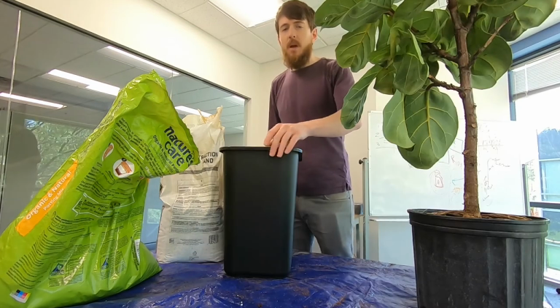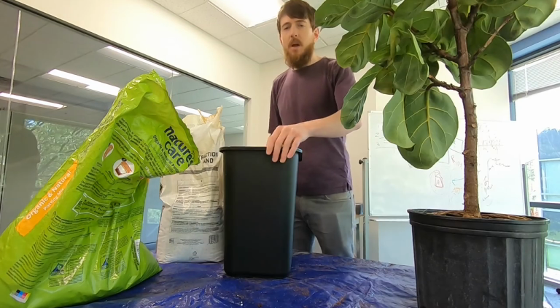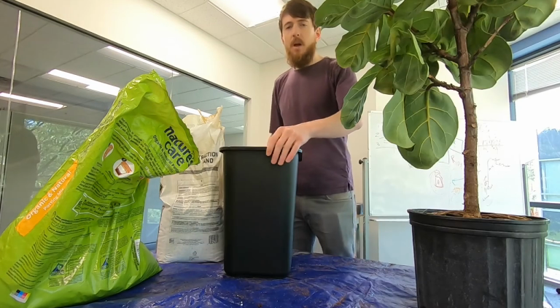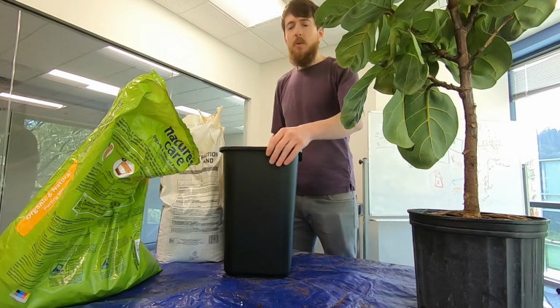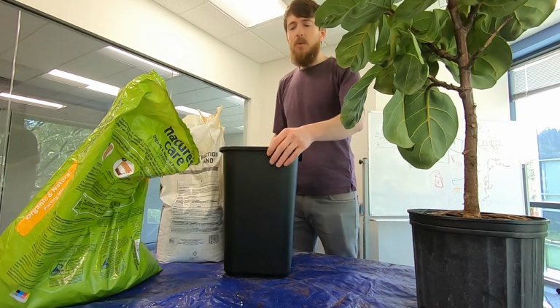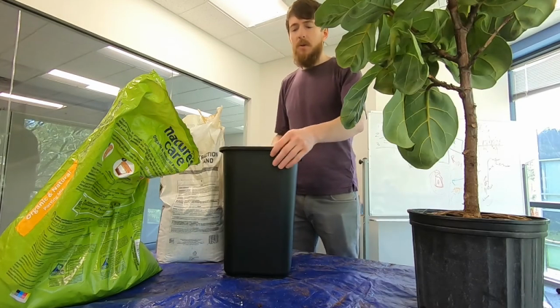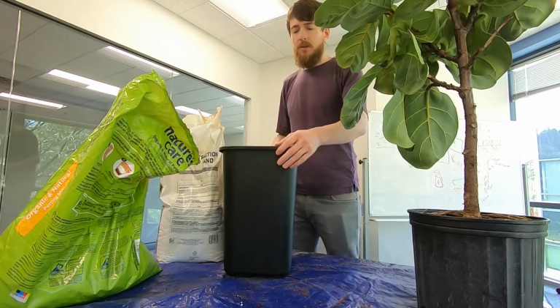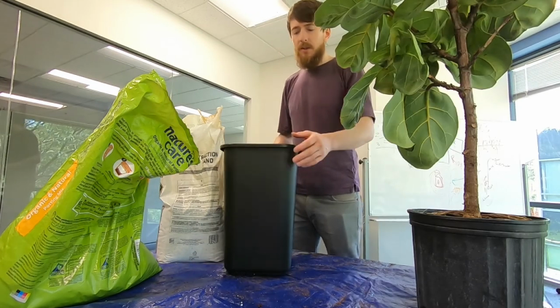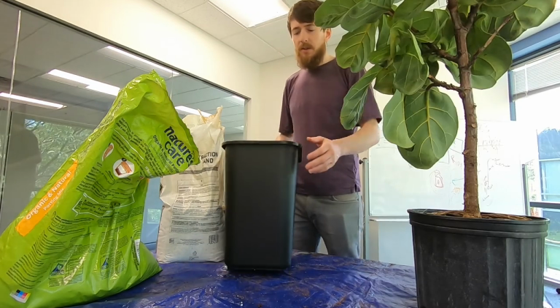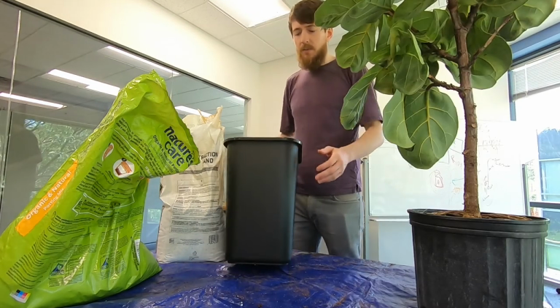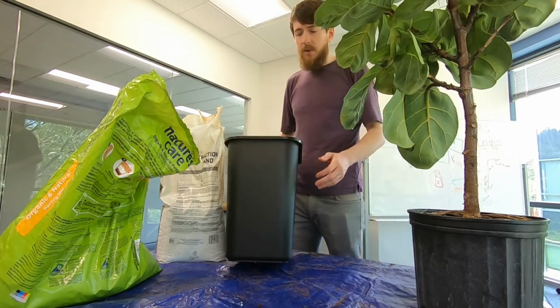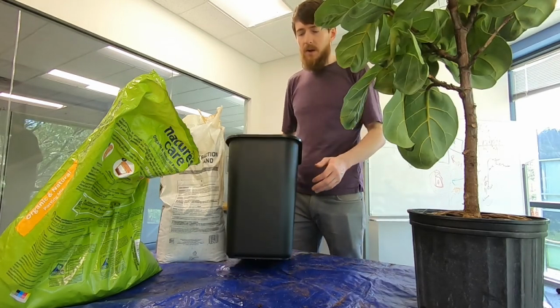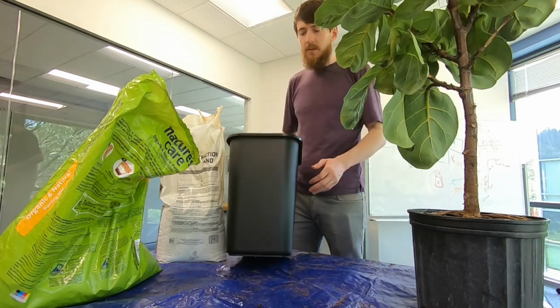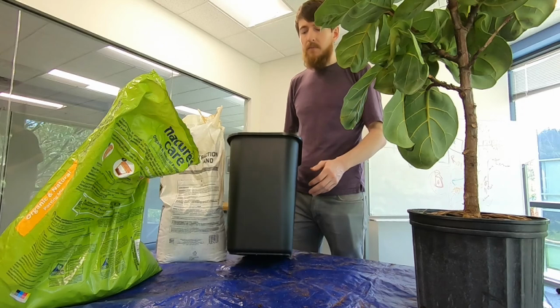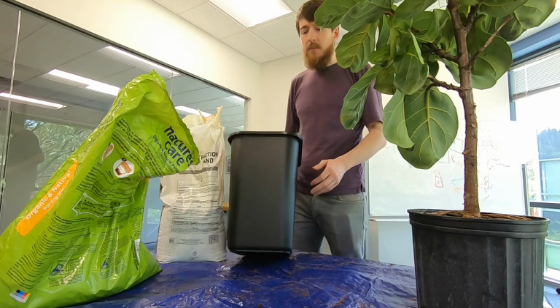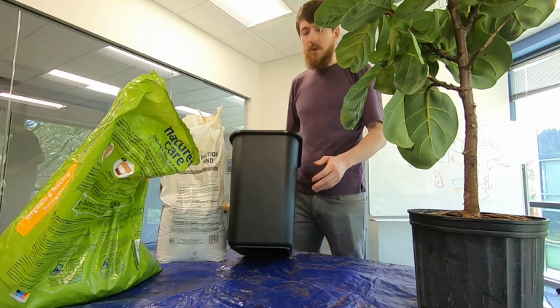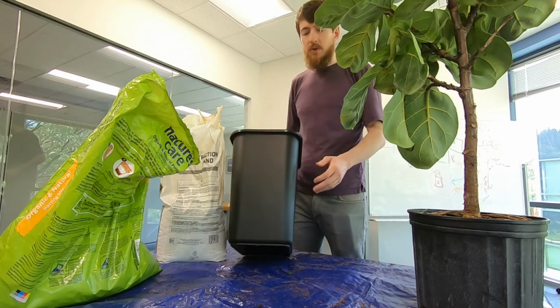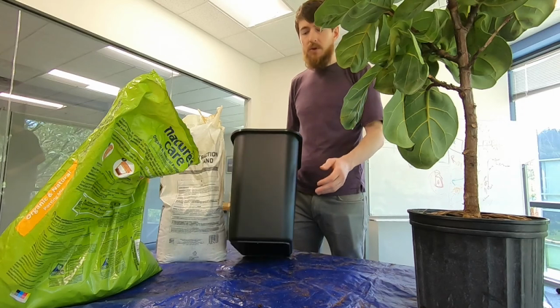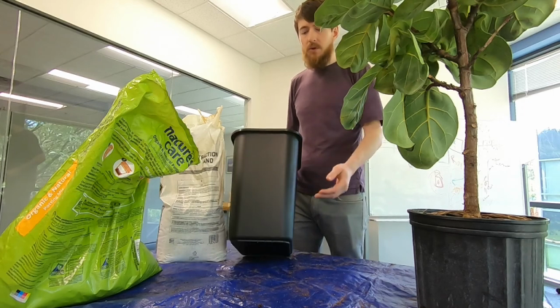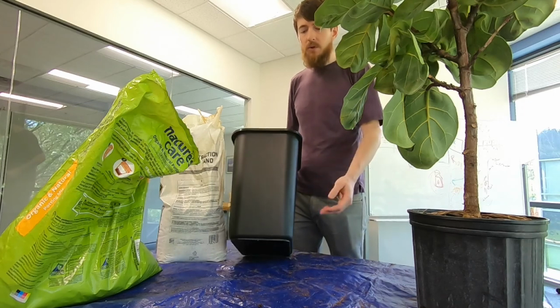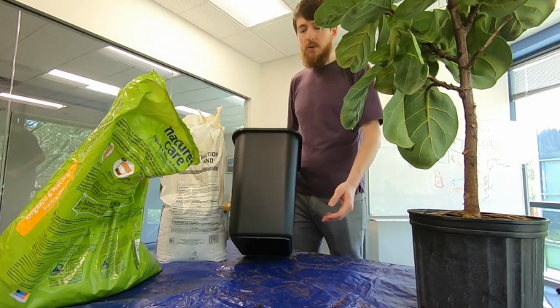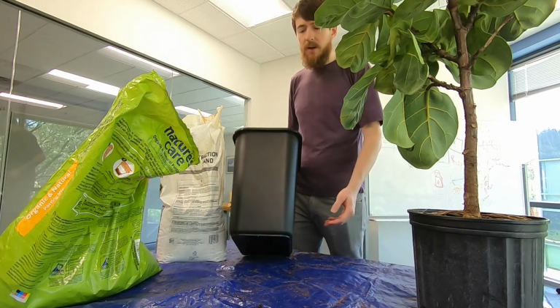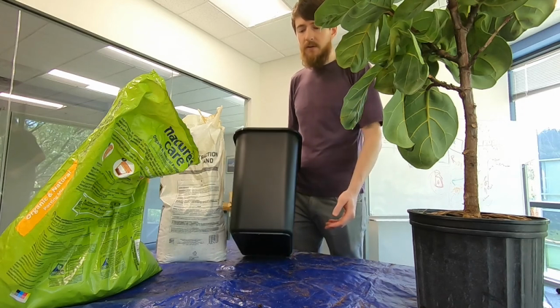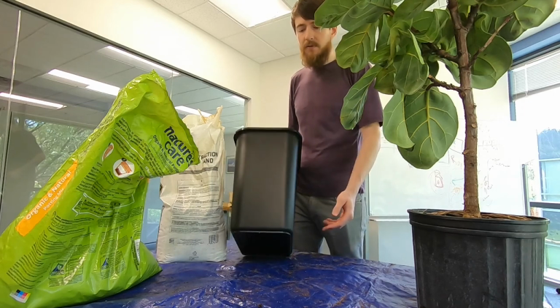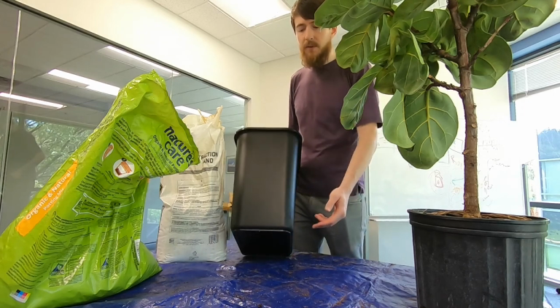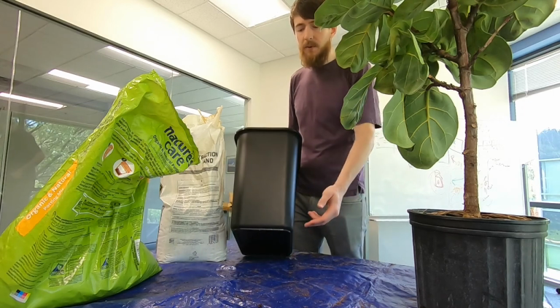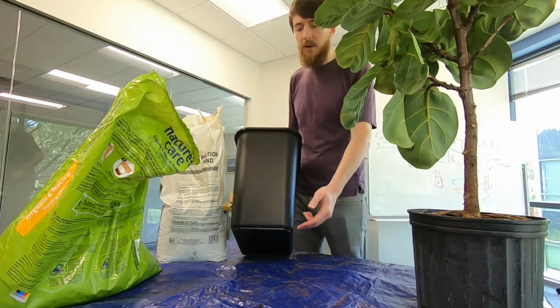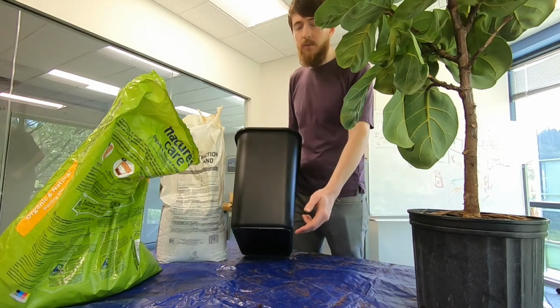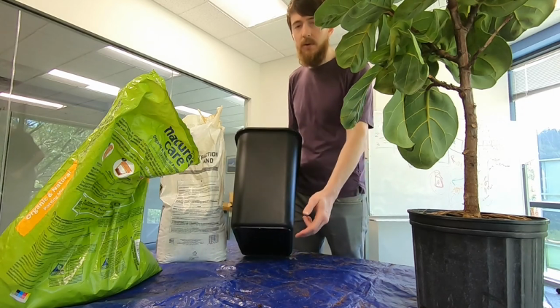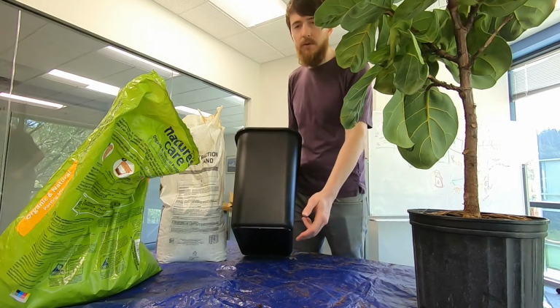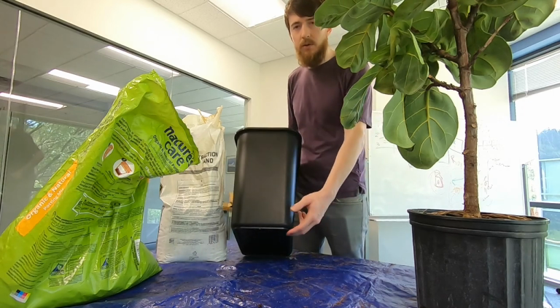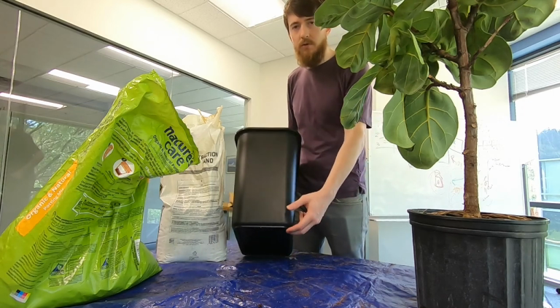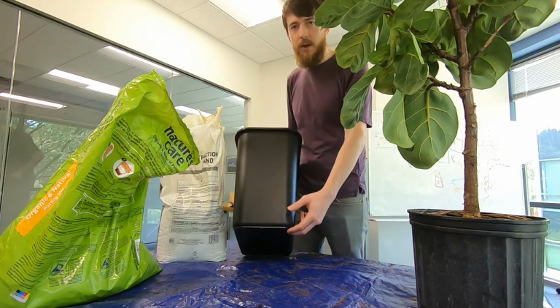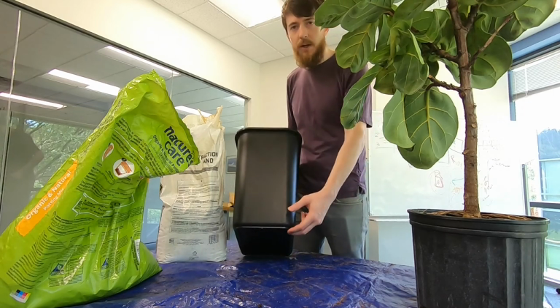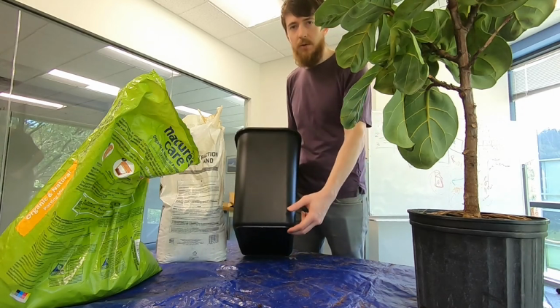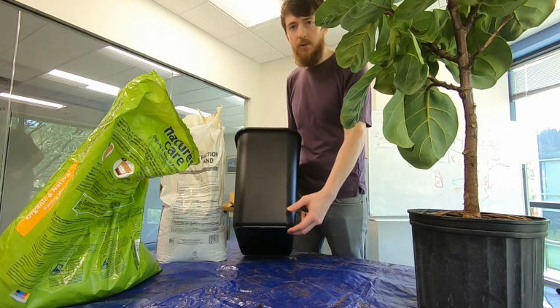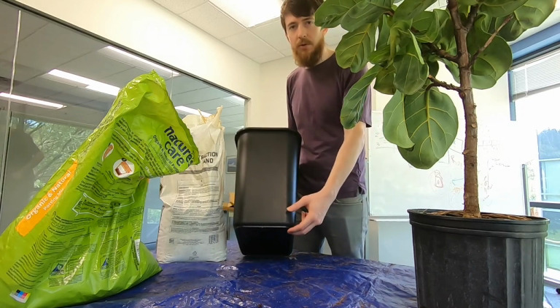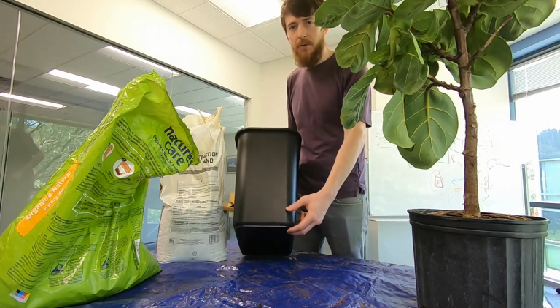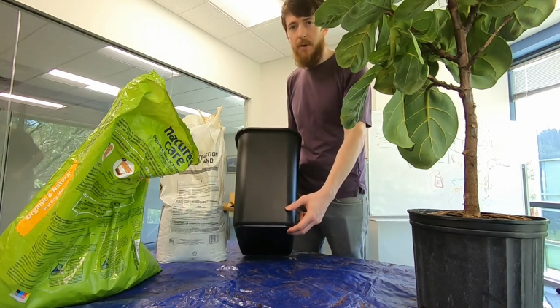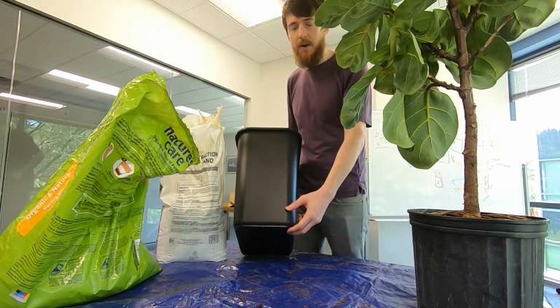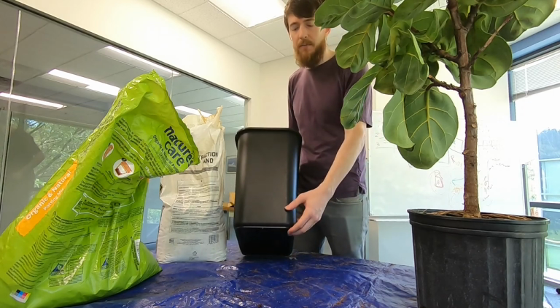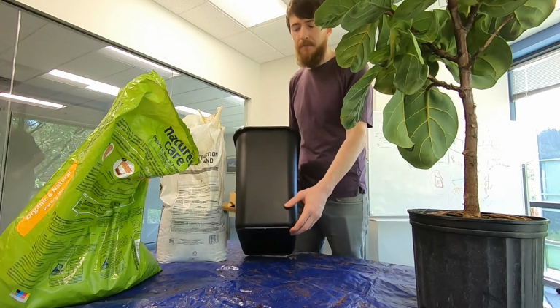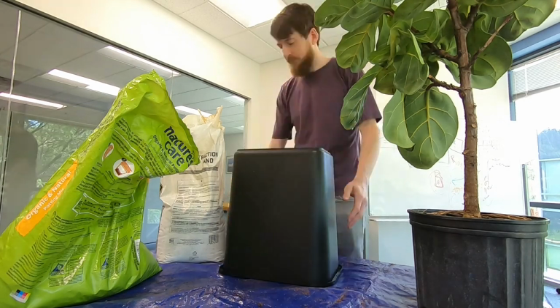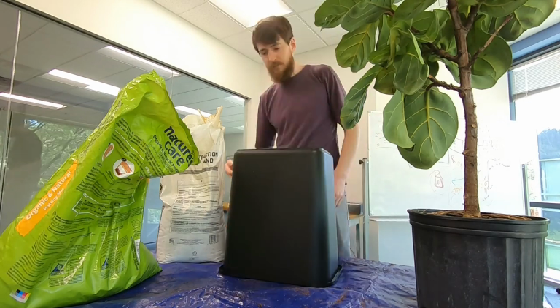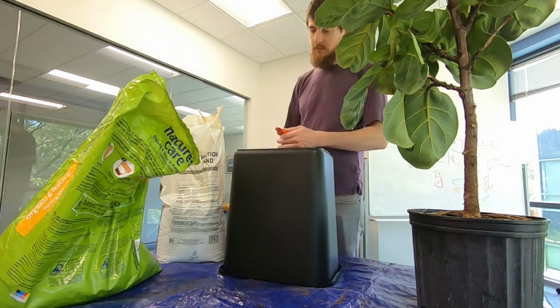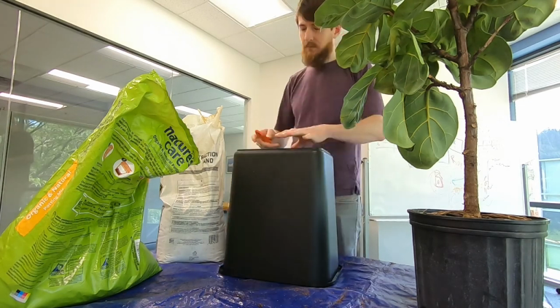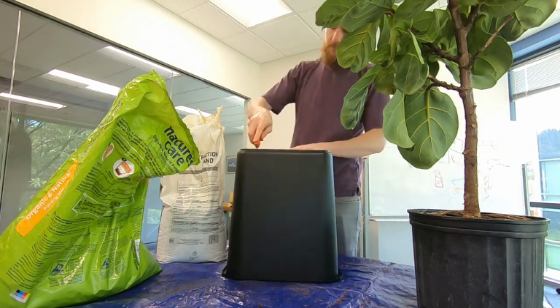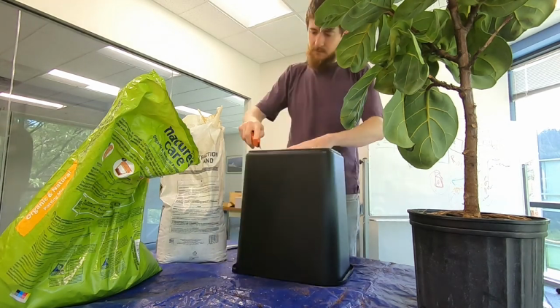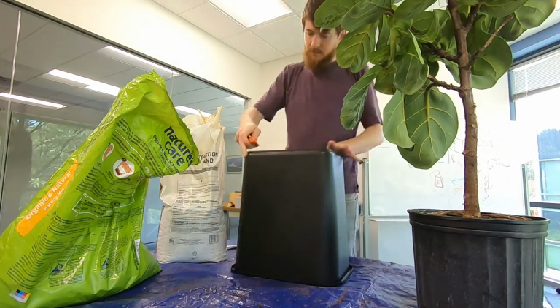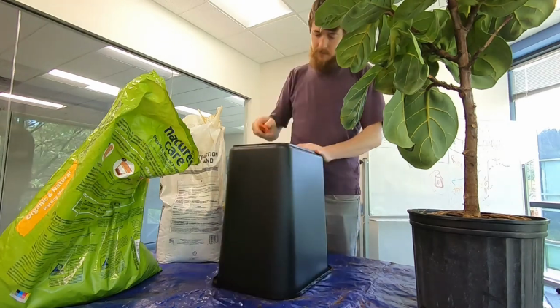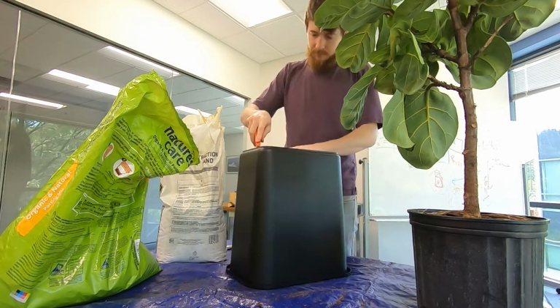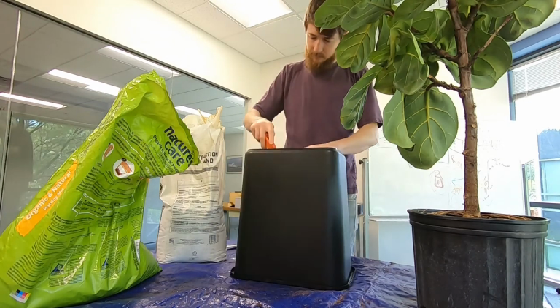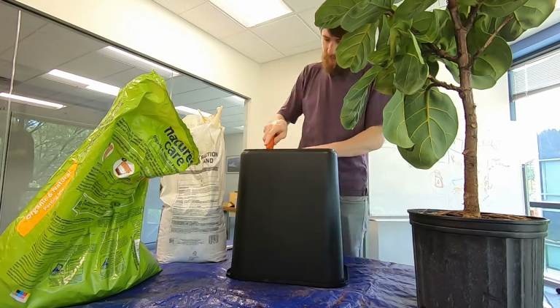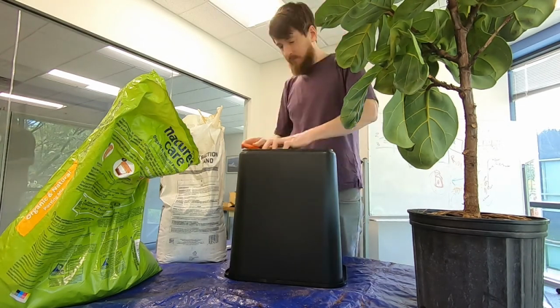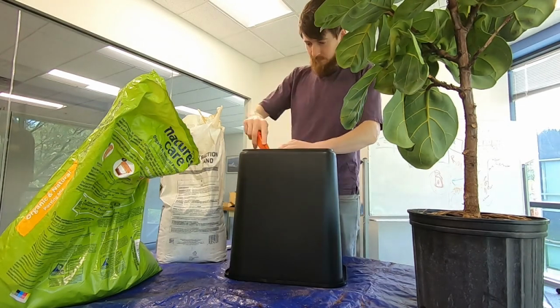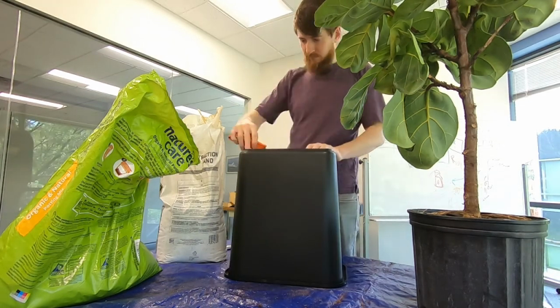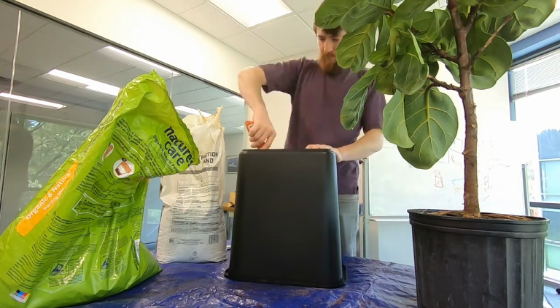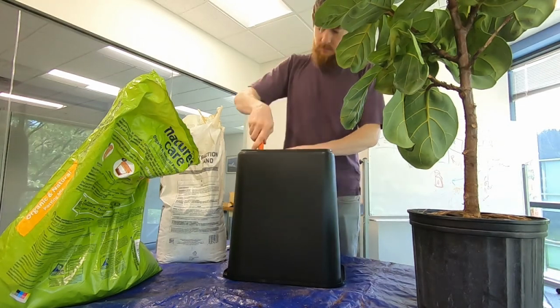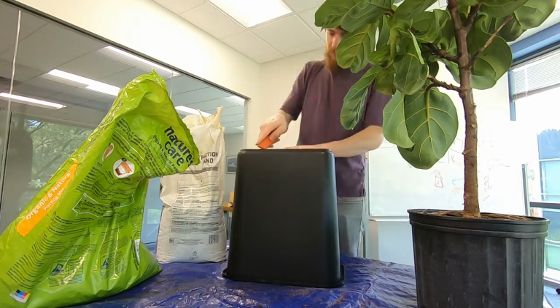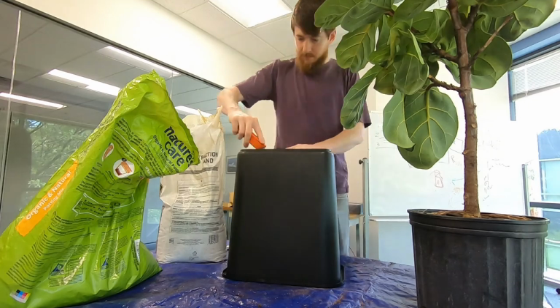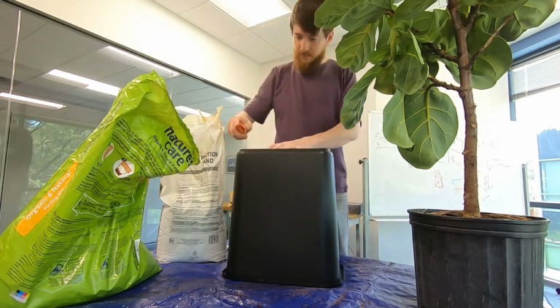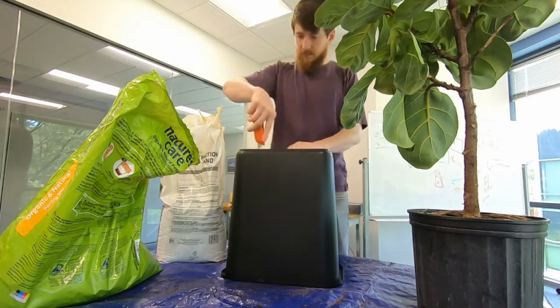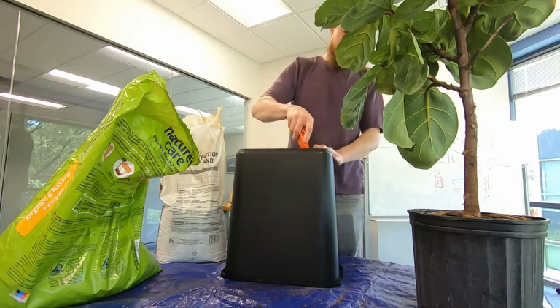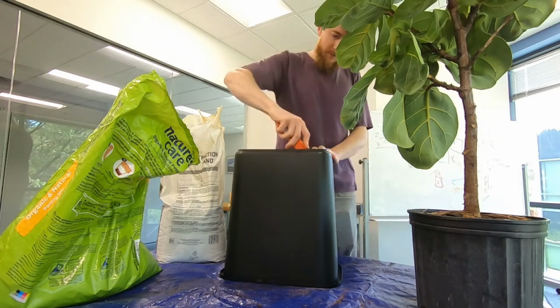When you are selecting a pot, make sure you have a pot with good drainage holes in the bottom — or, if not, make them yourself.